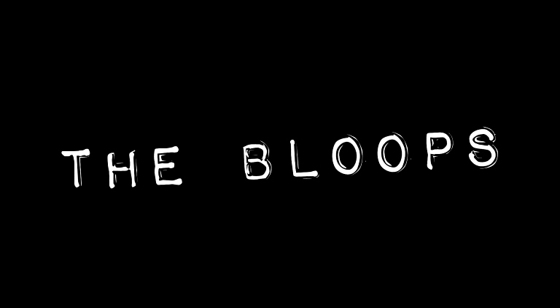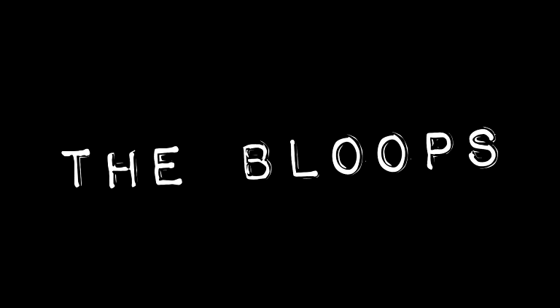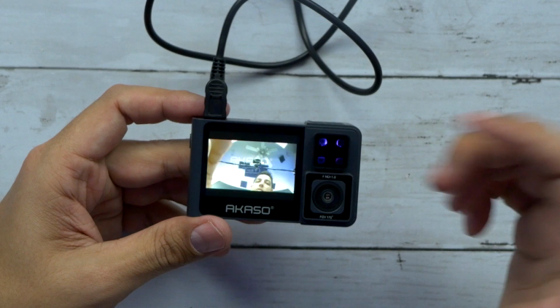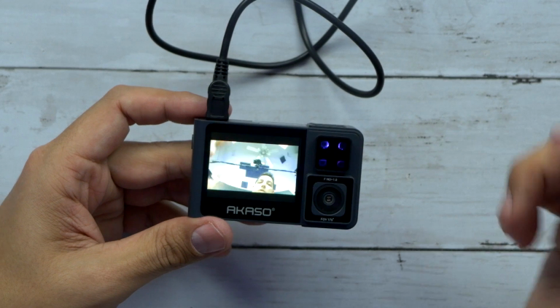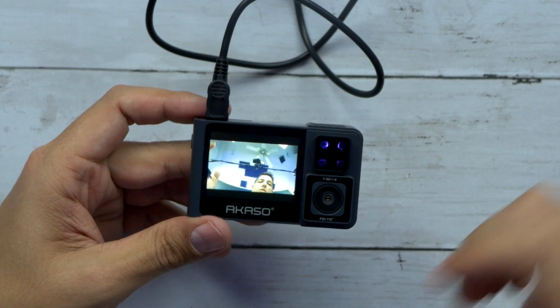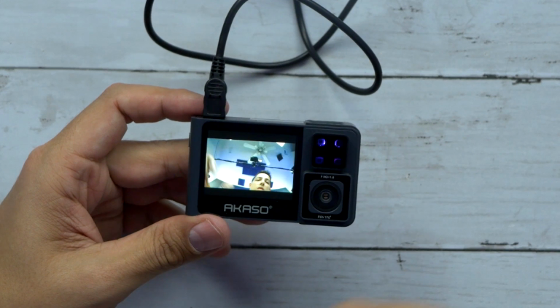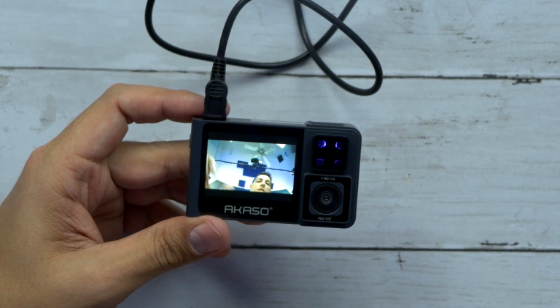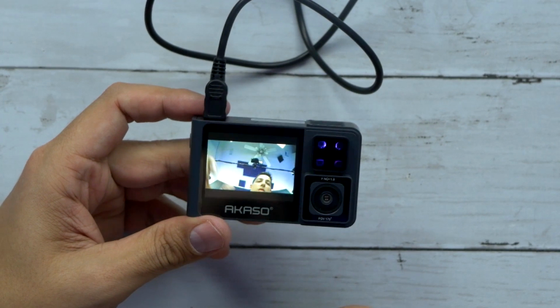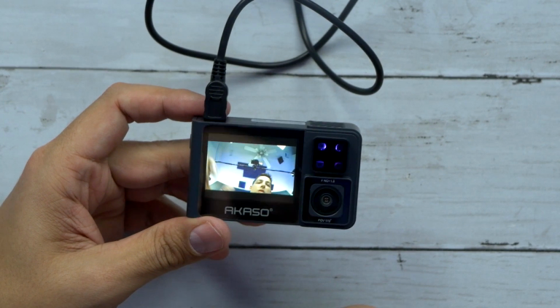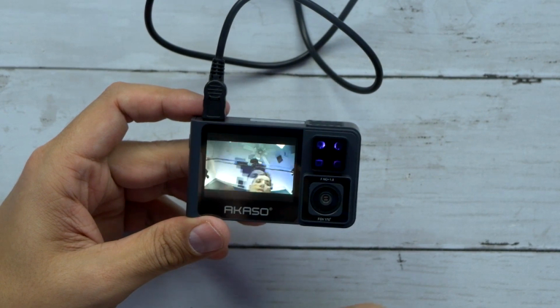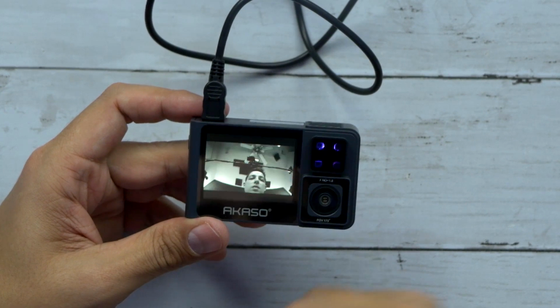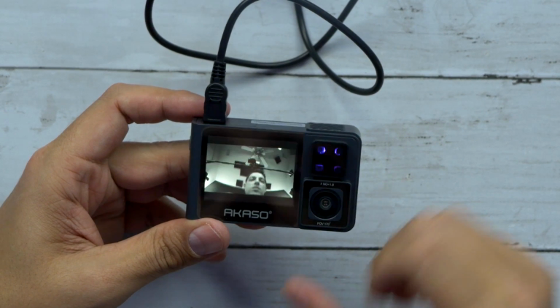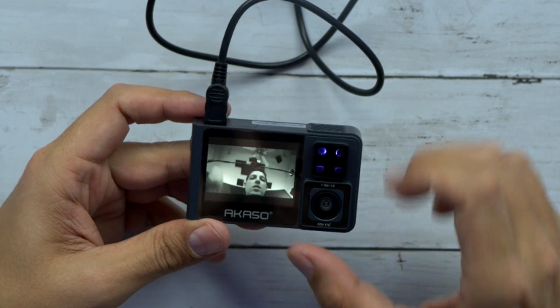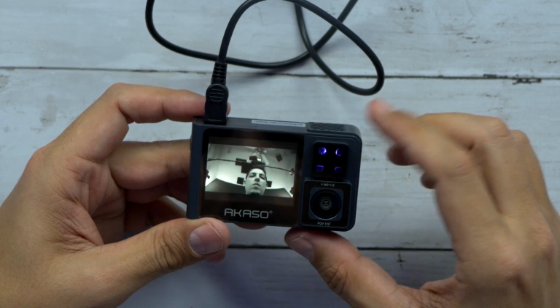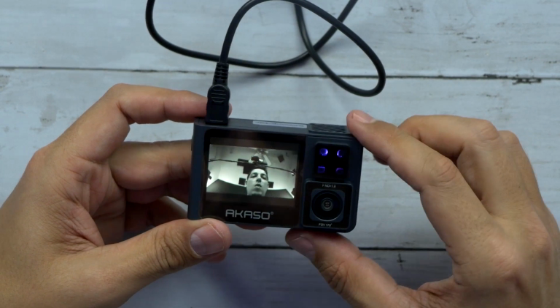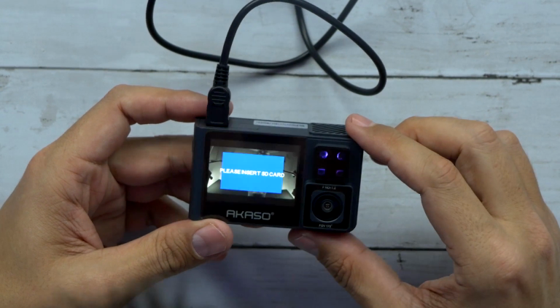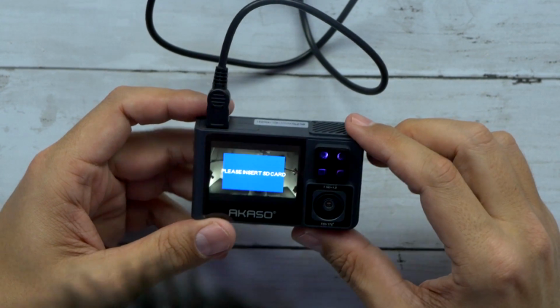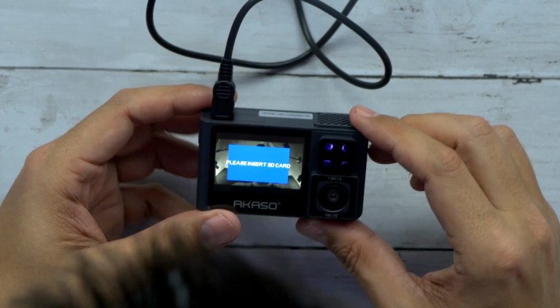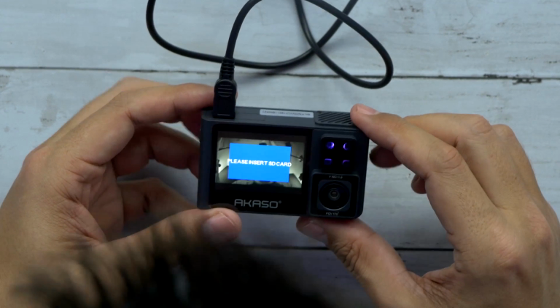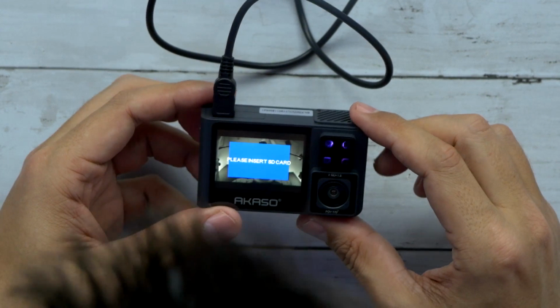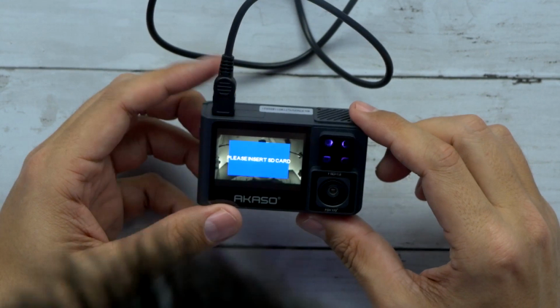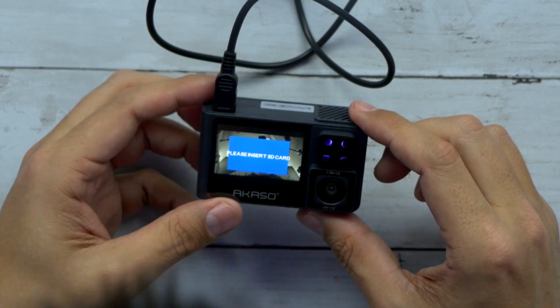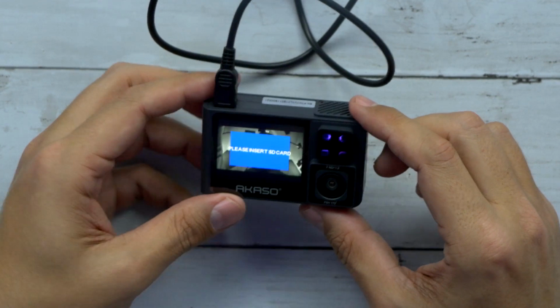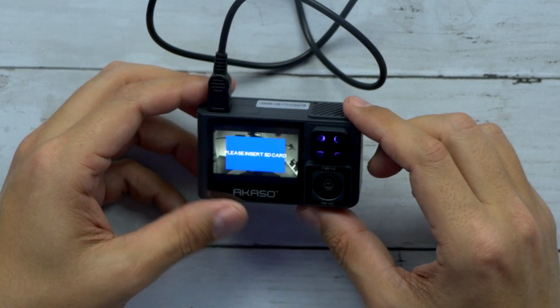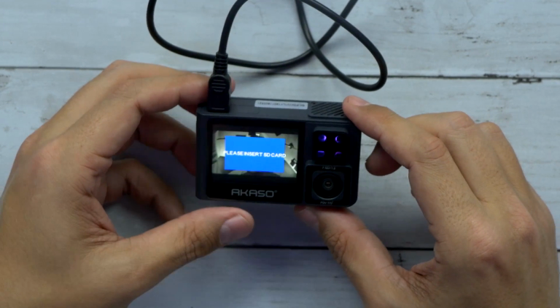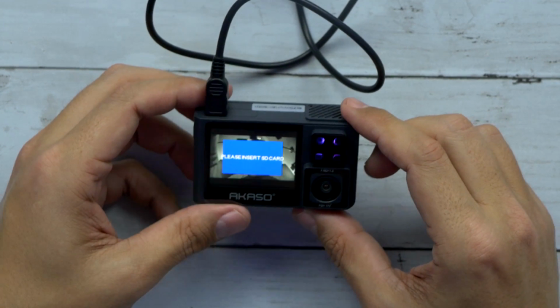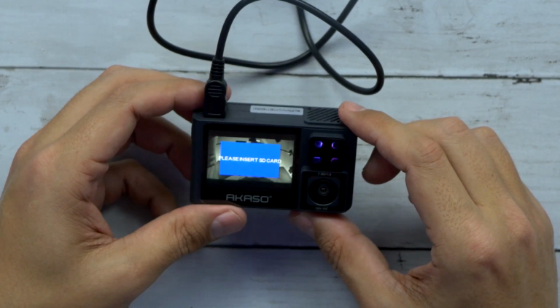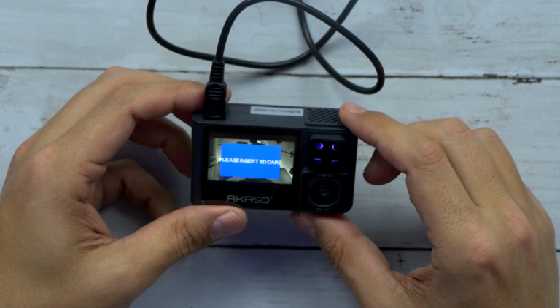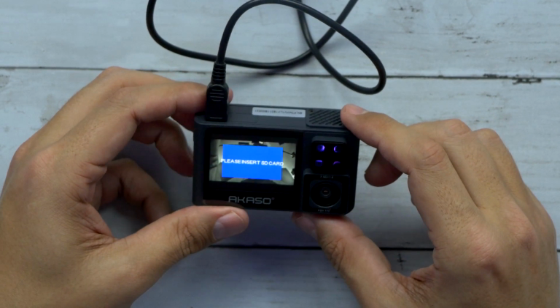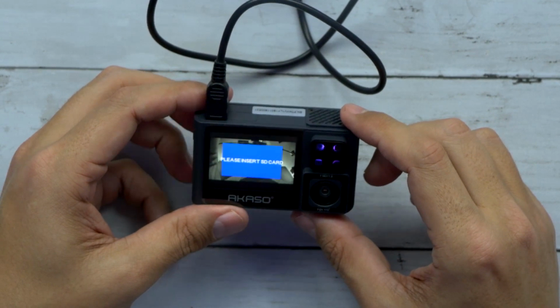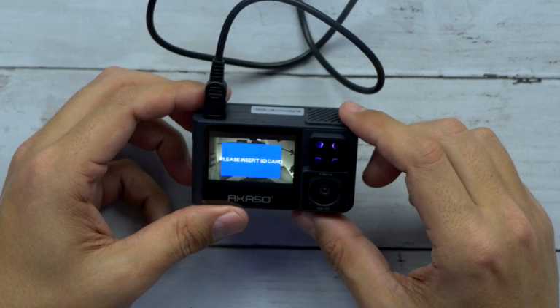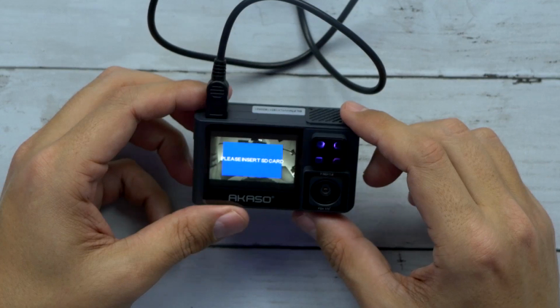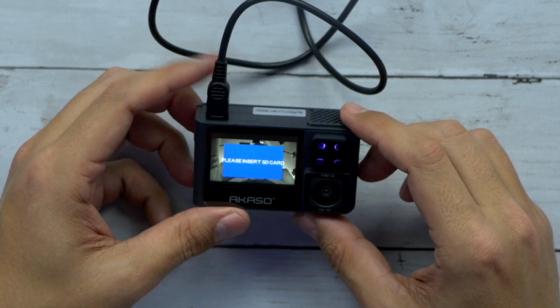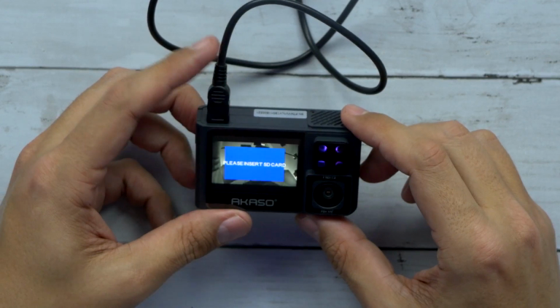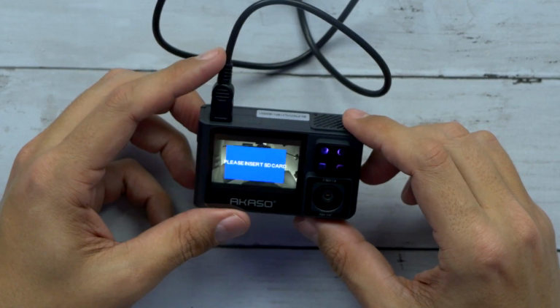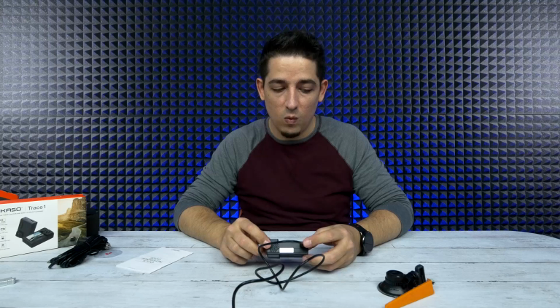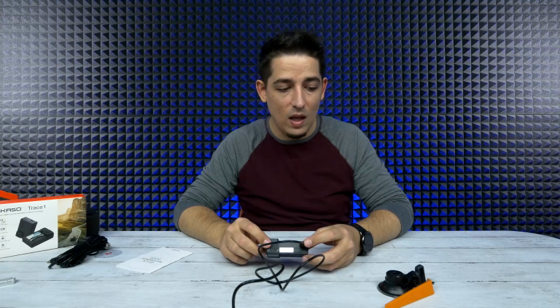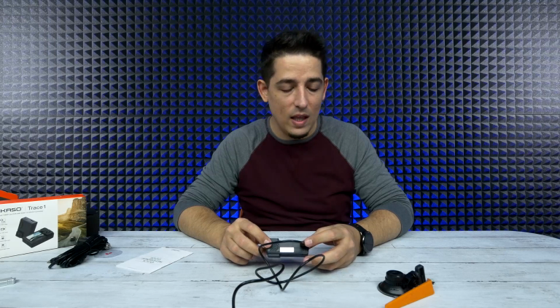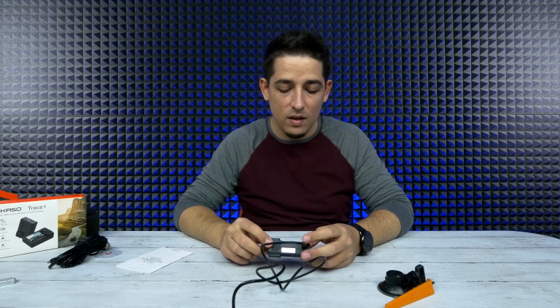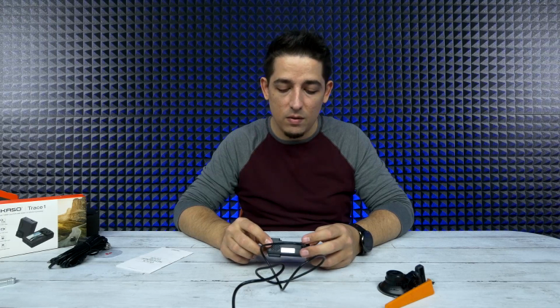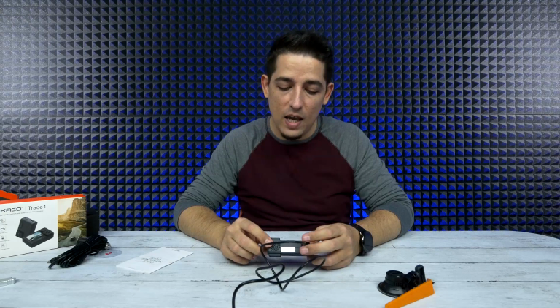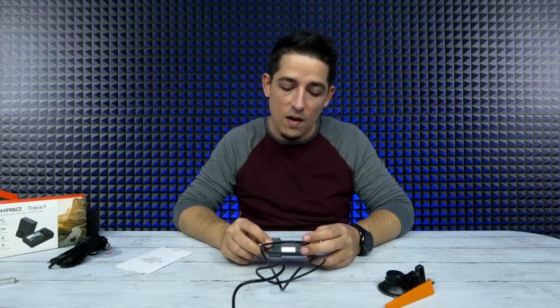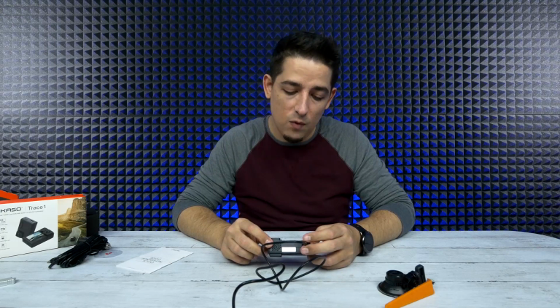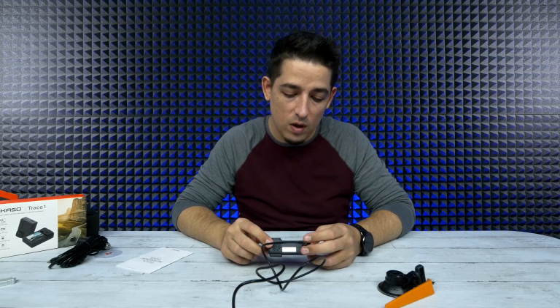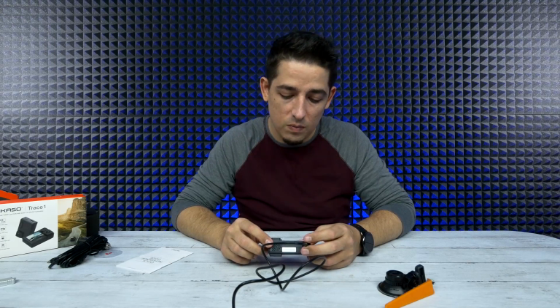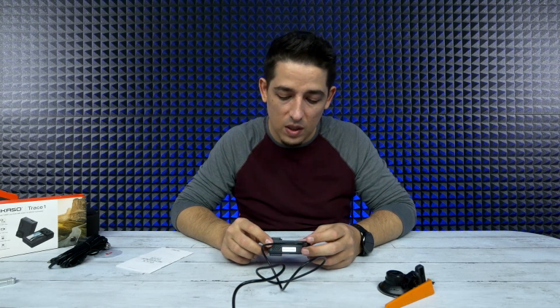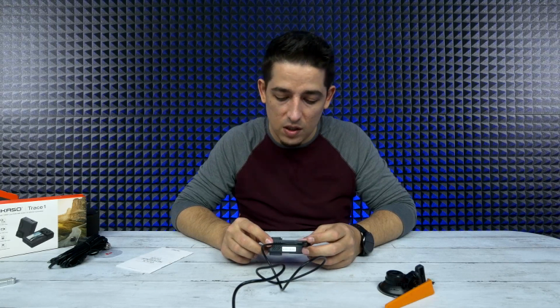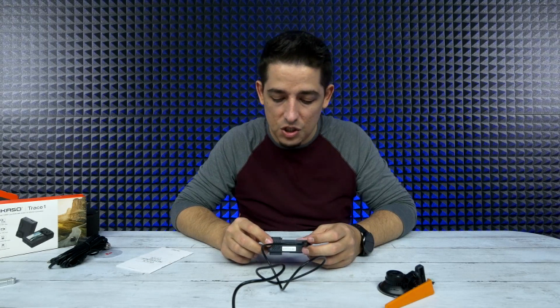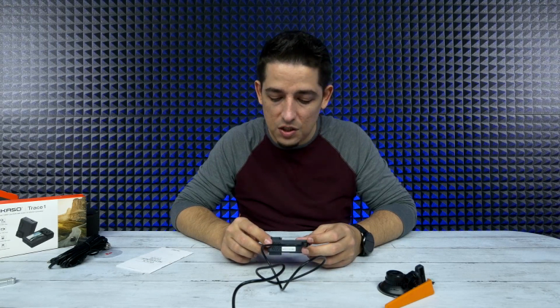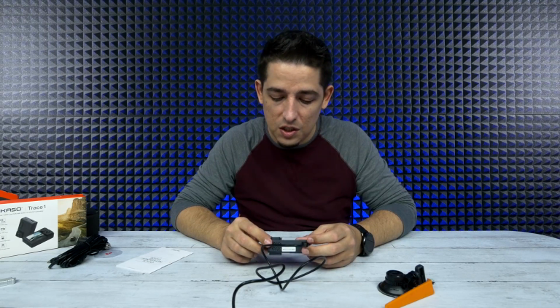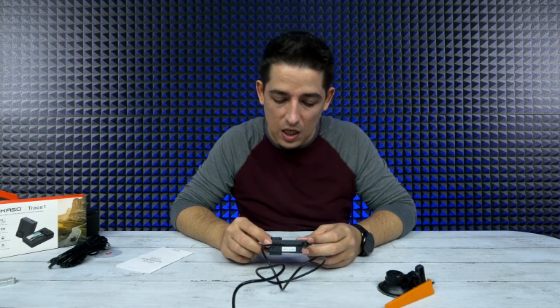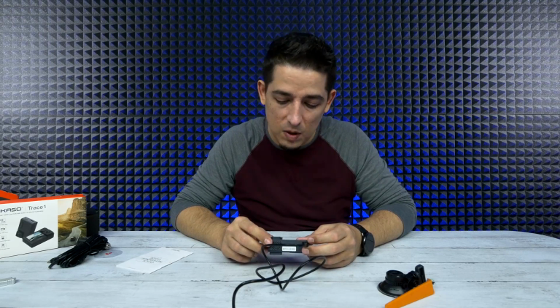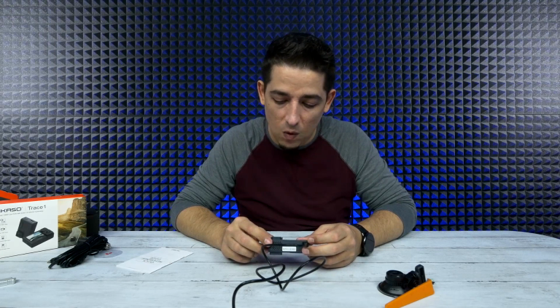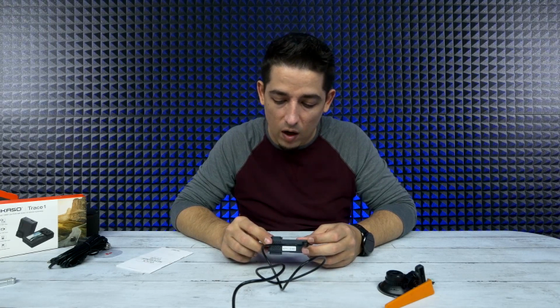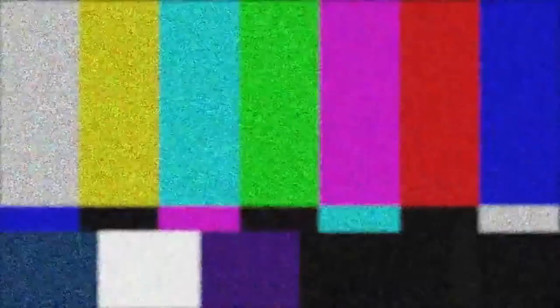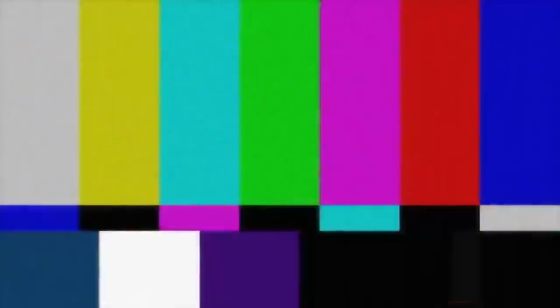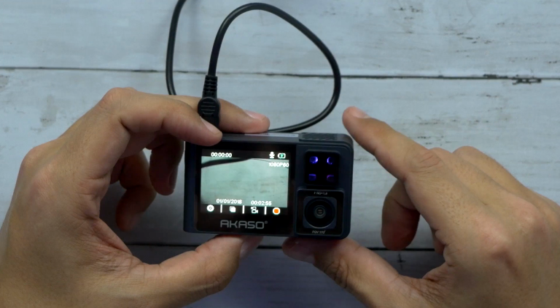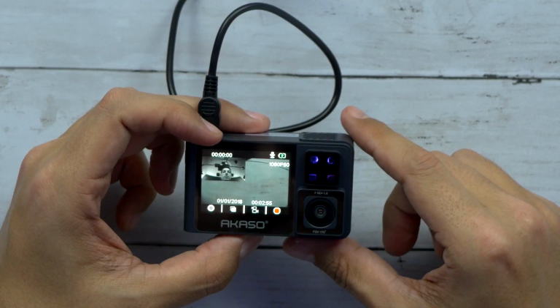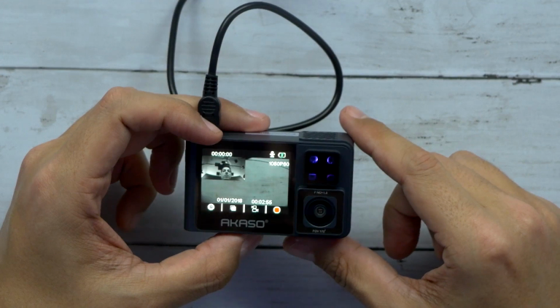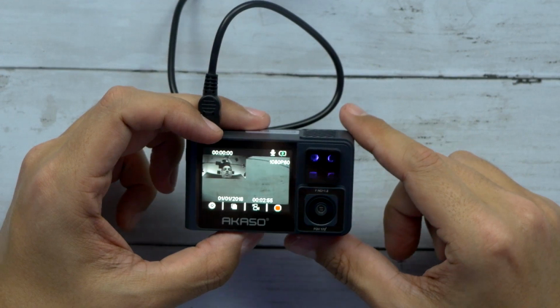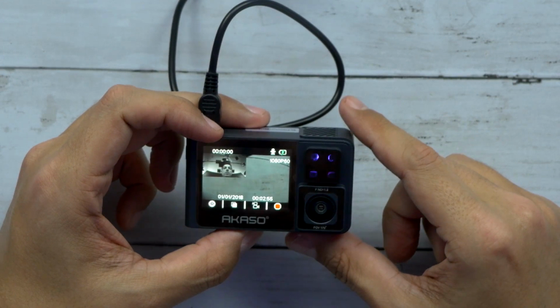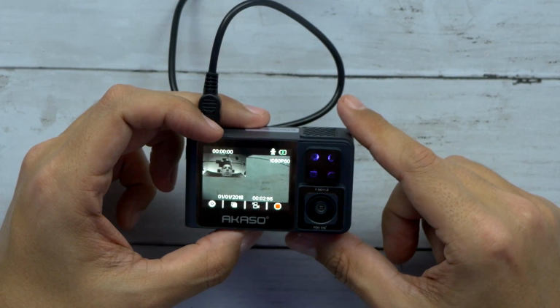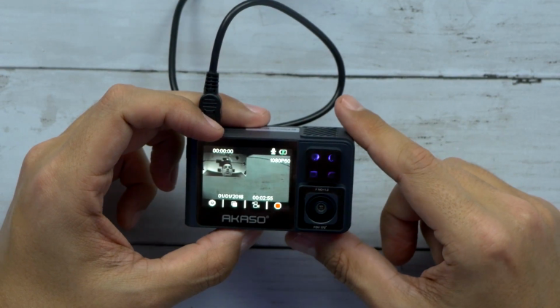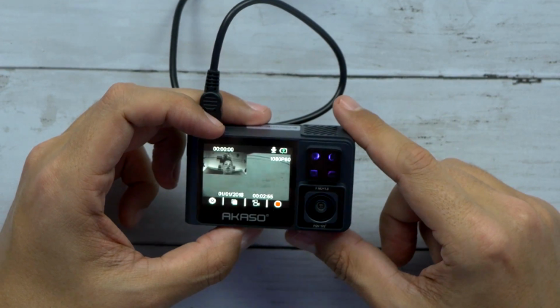It just automatically turns on — 'Please insert SD card.' Well I don't have one because you didn't give me one.